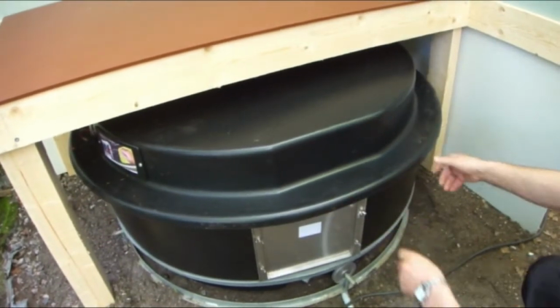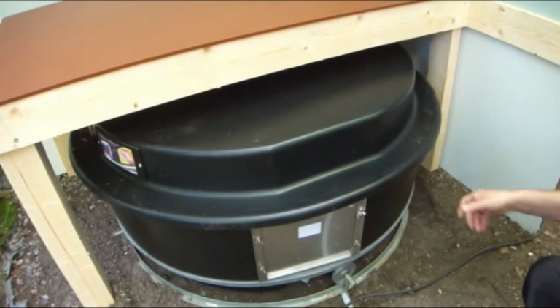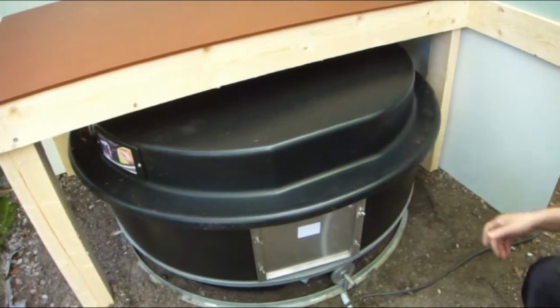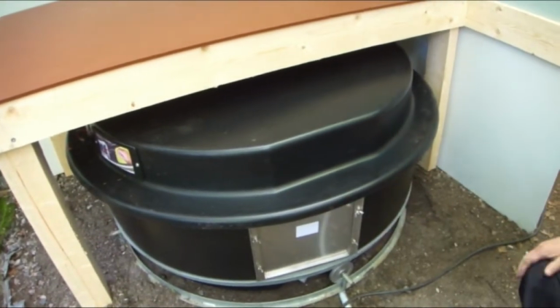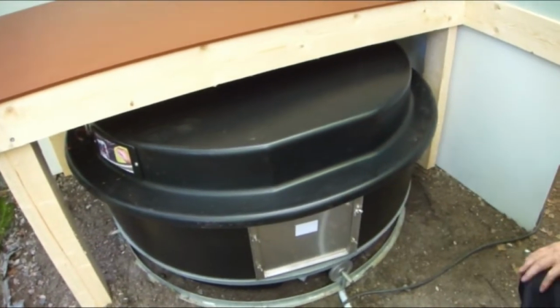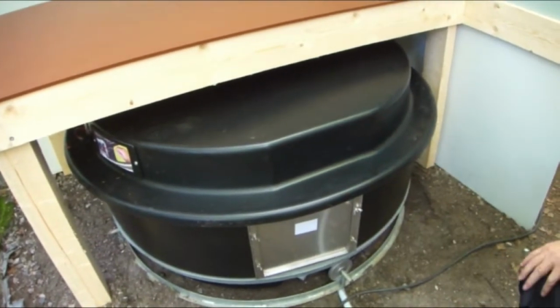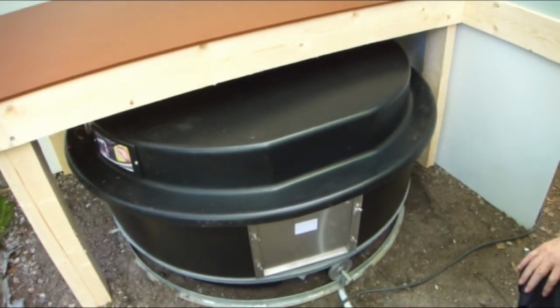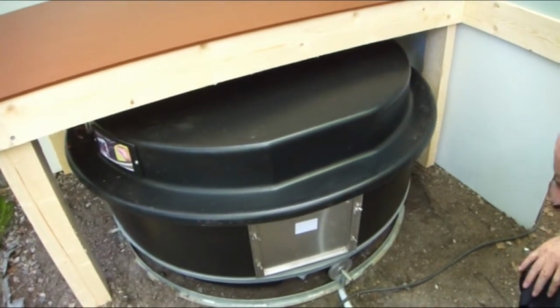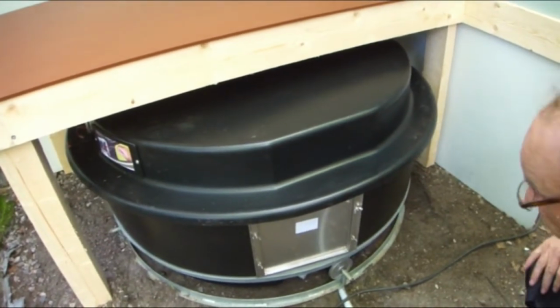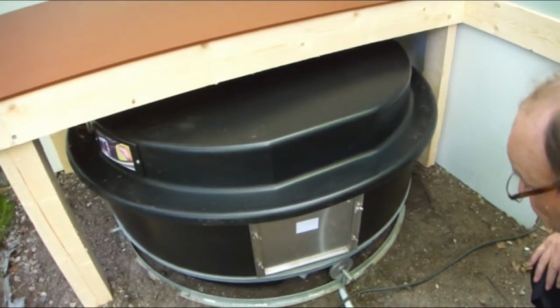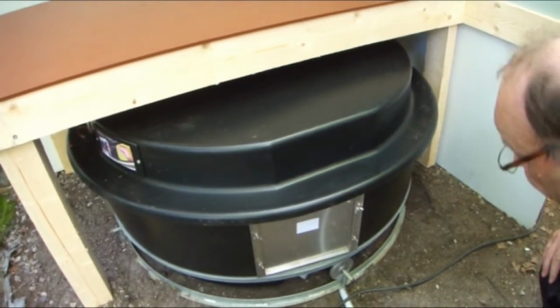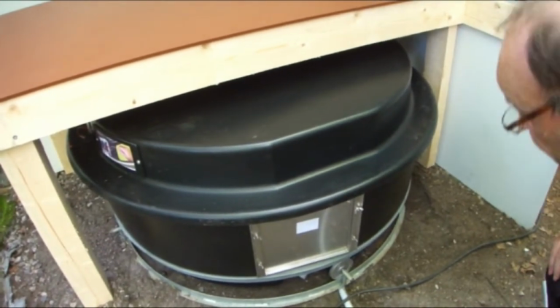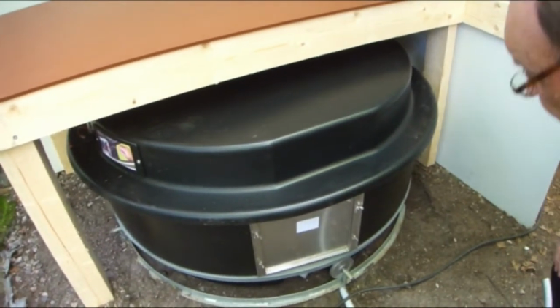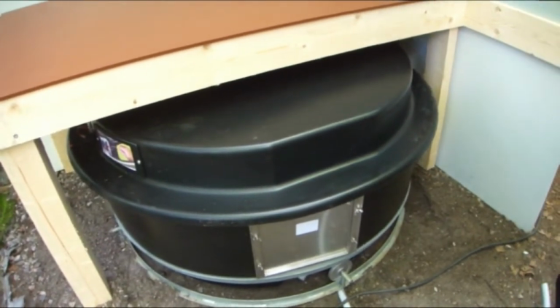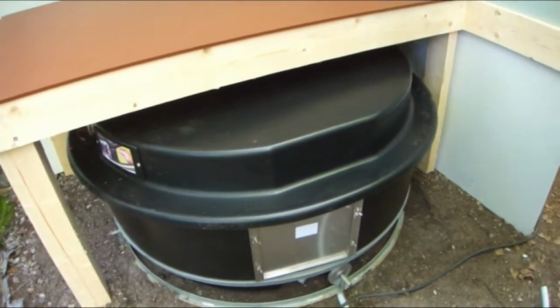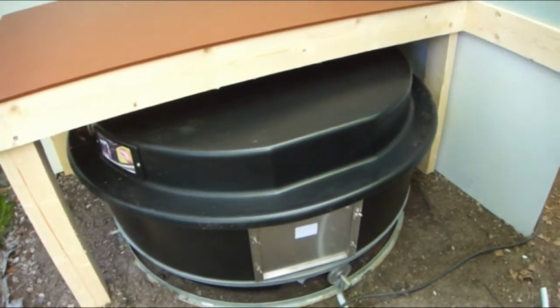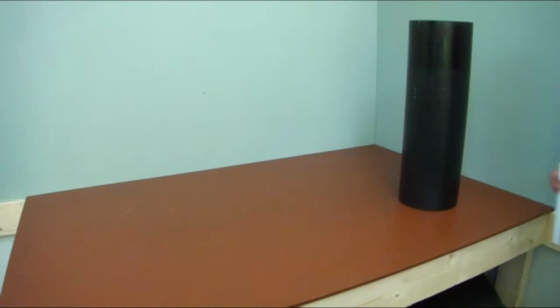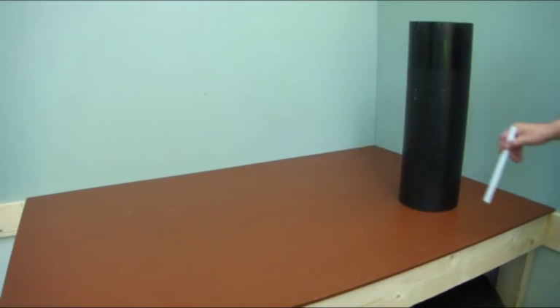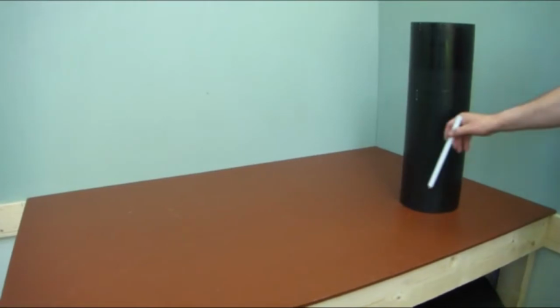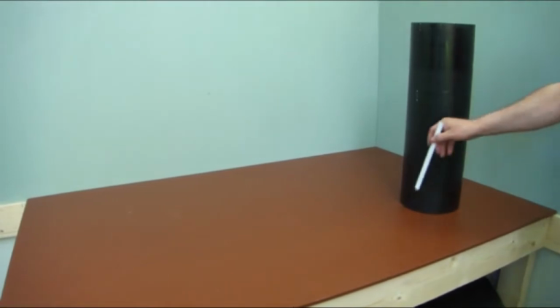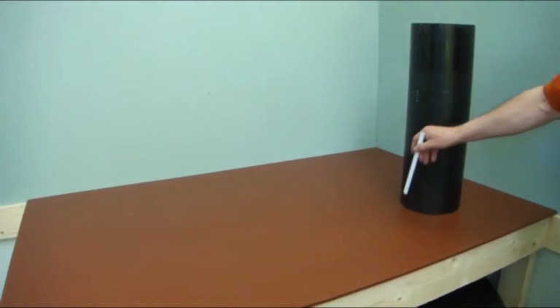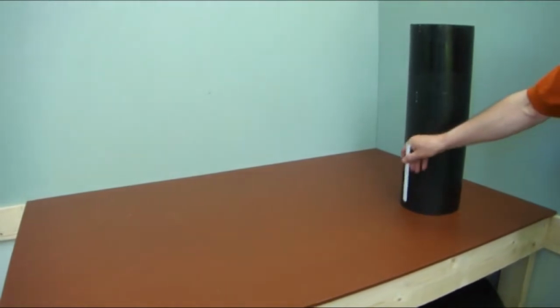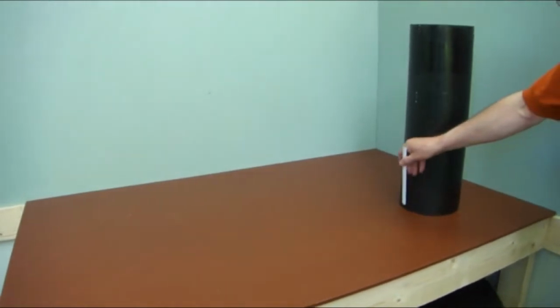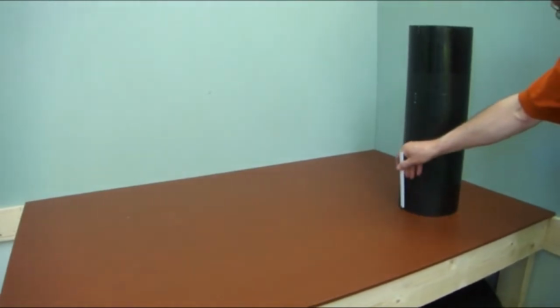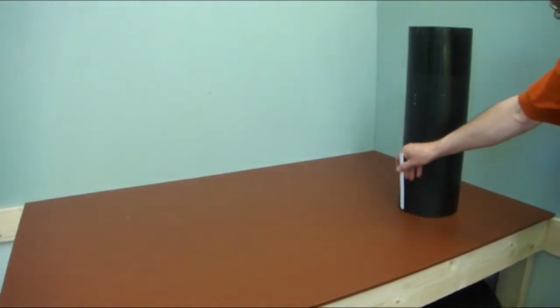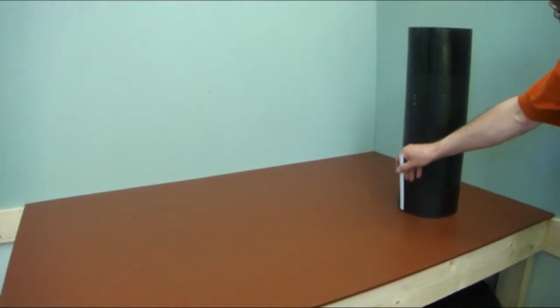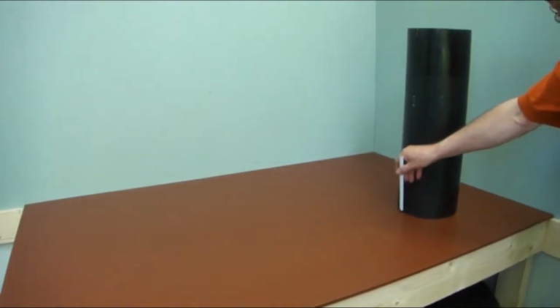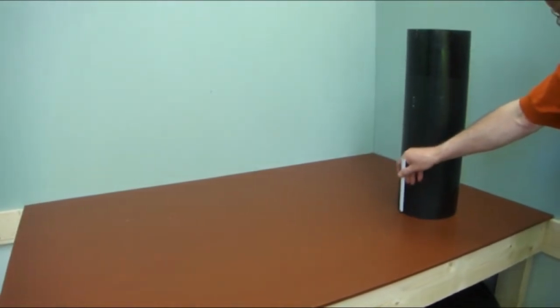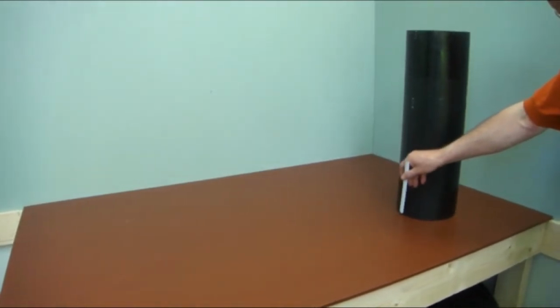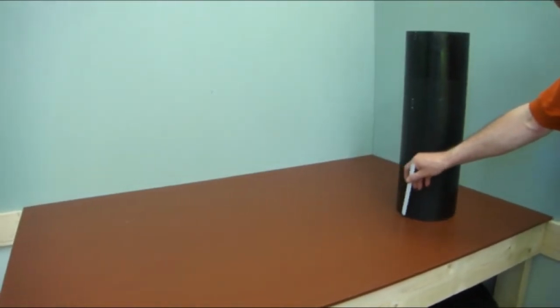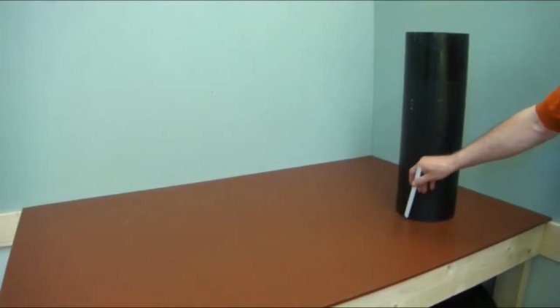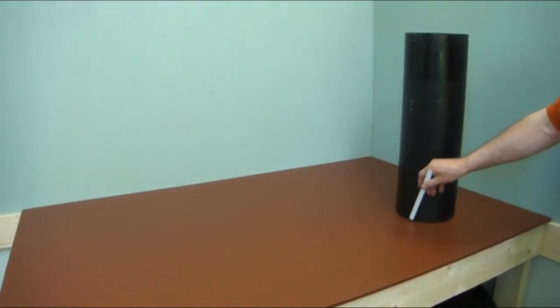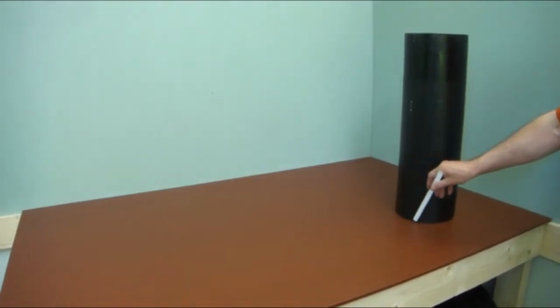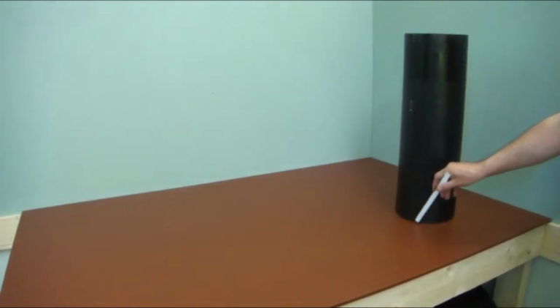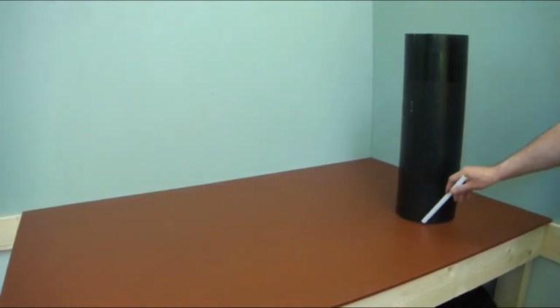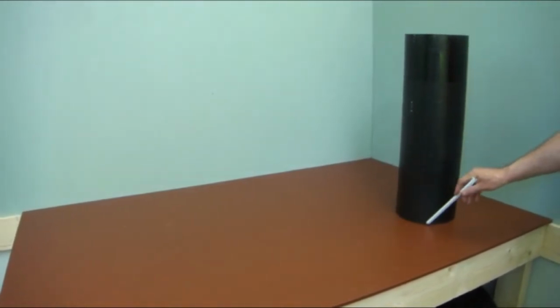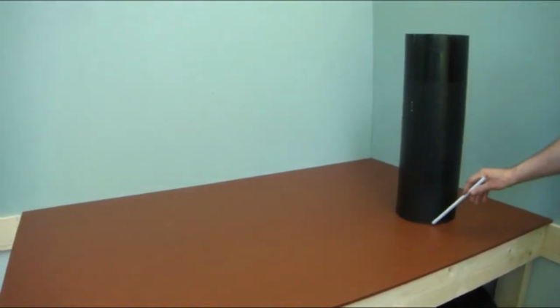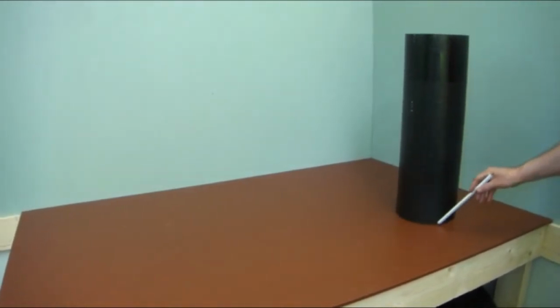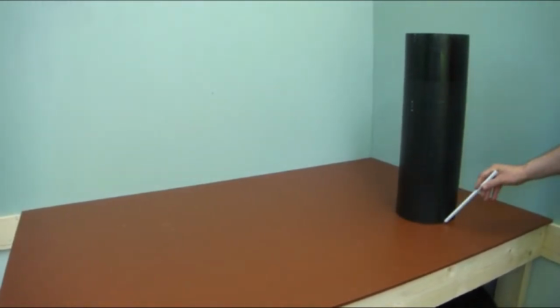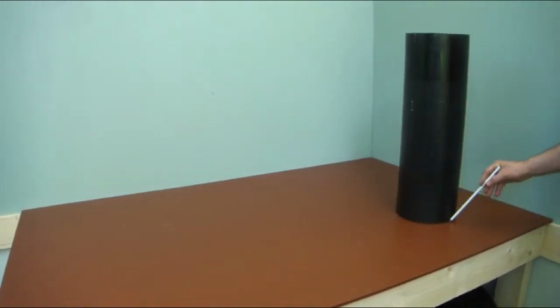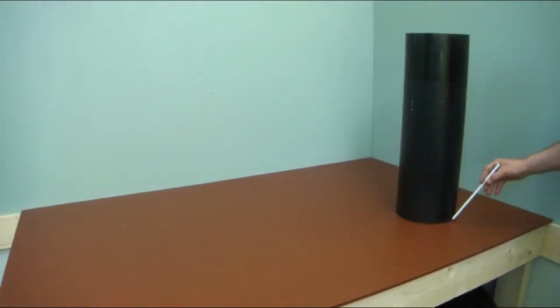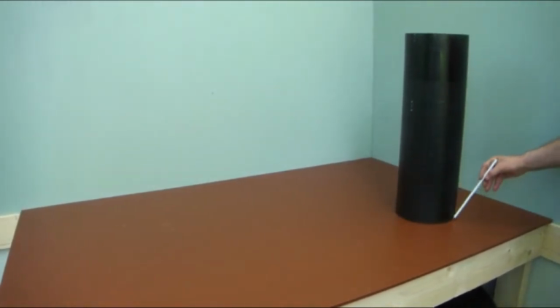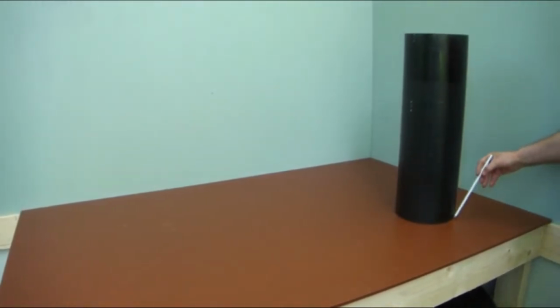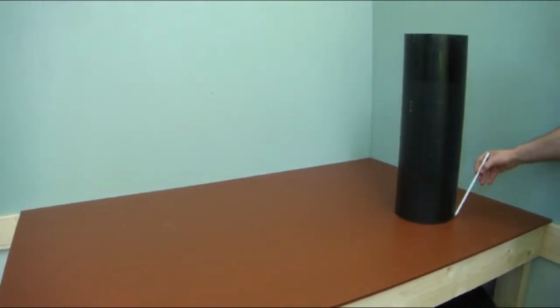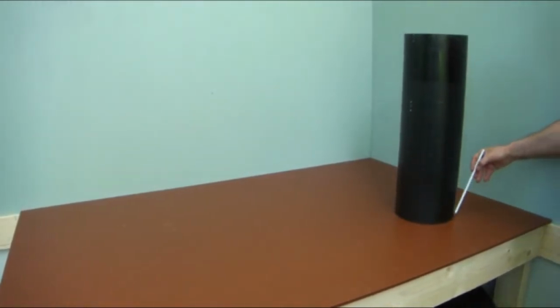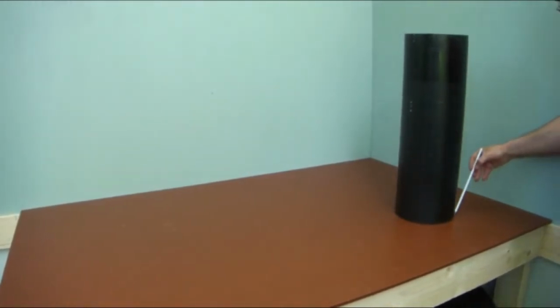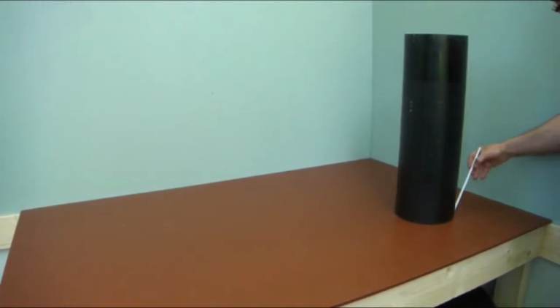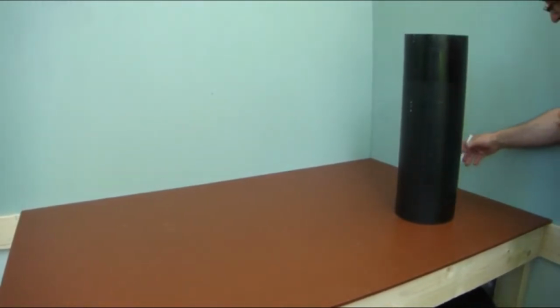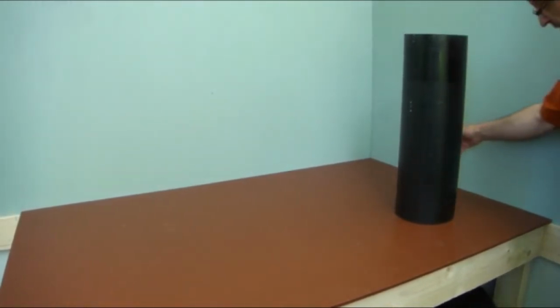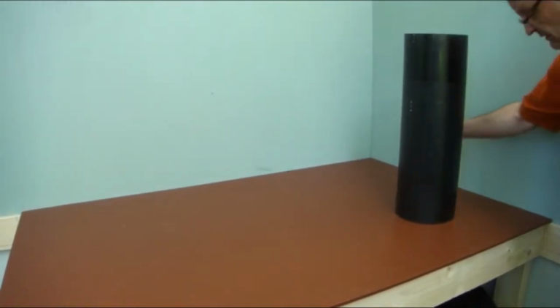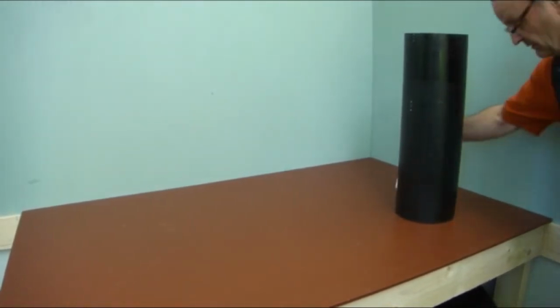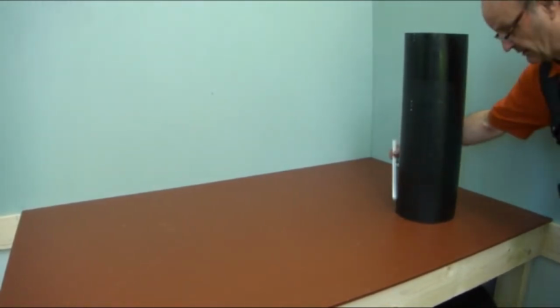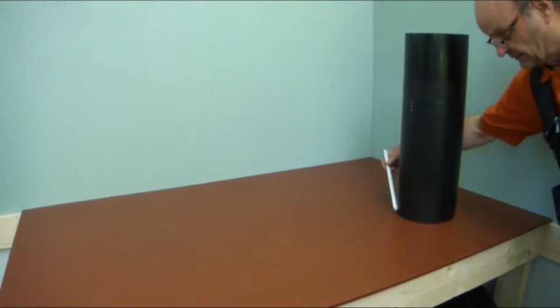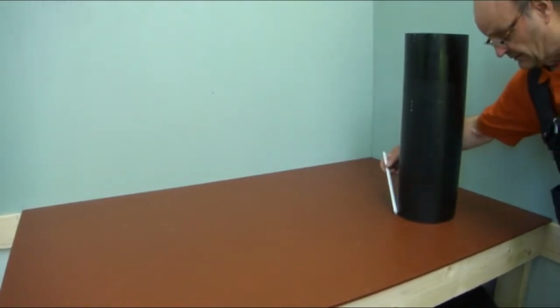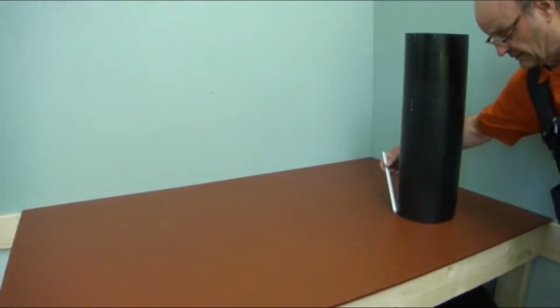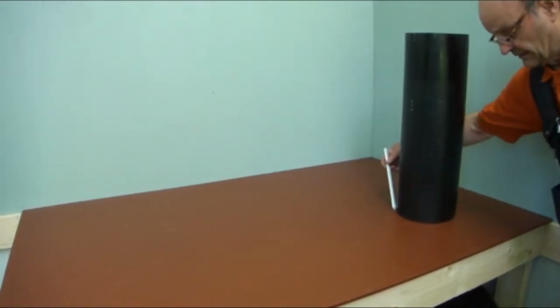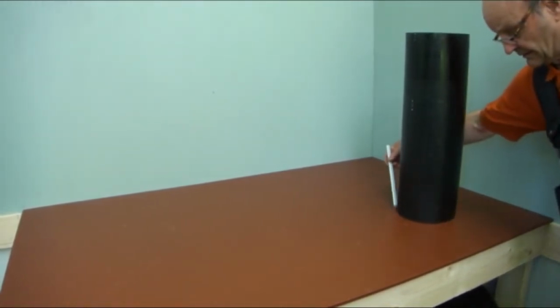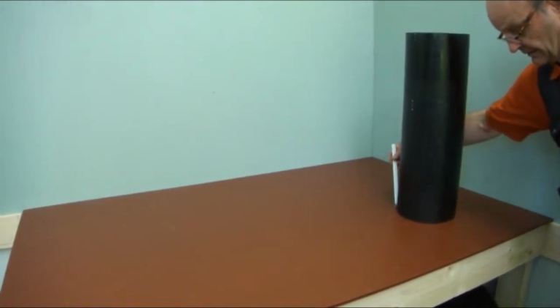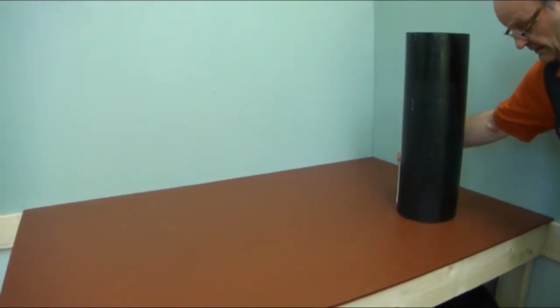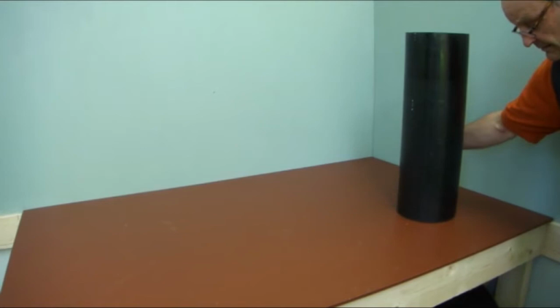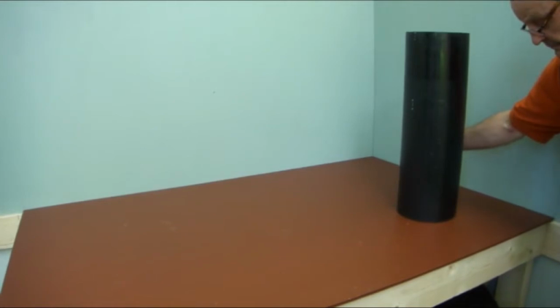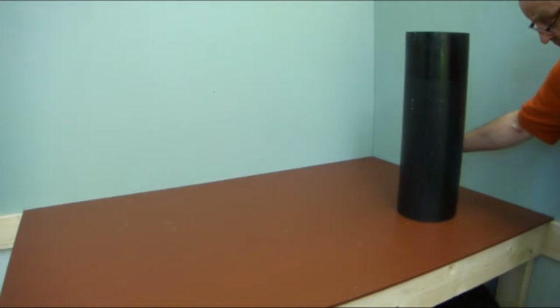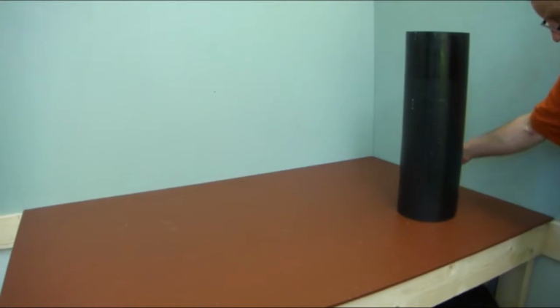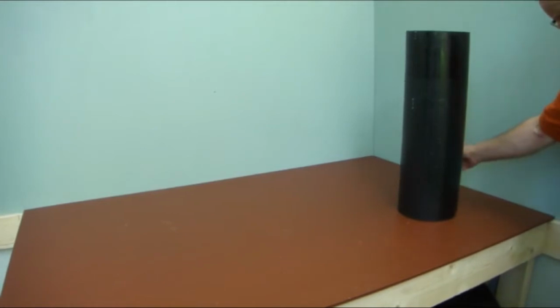Lift the cover to its place. Mark a hole of the sewer pipe on the floor so it can be opened.